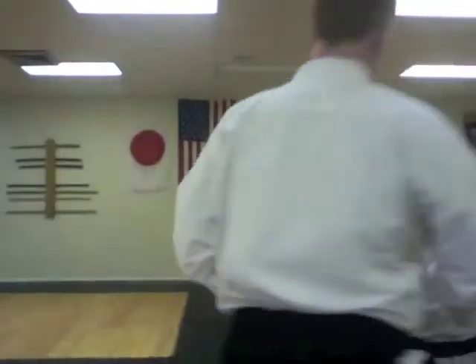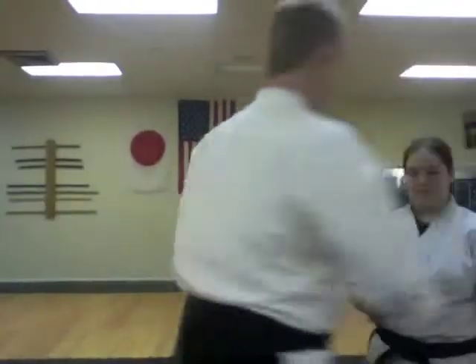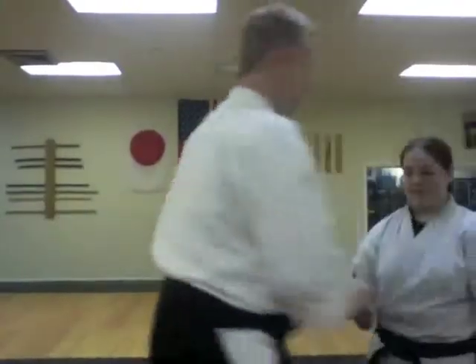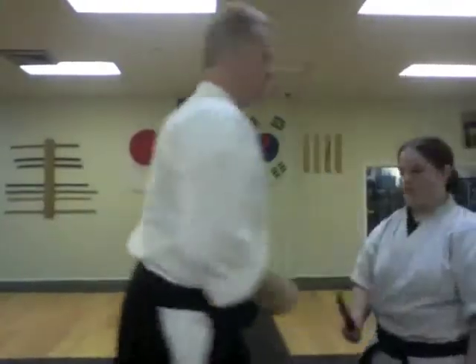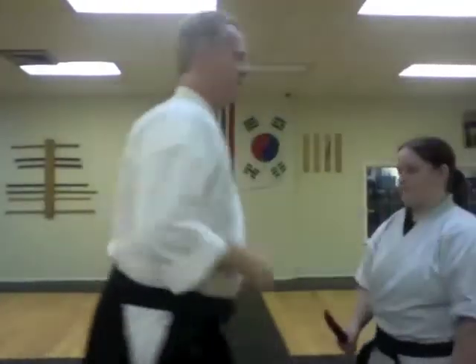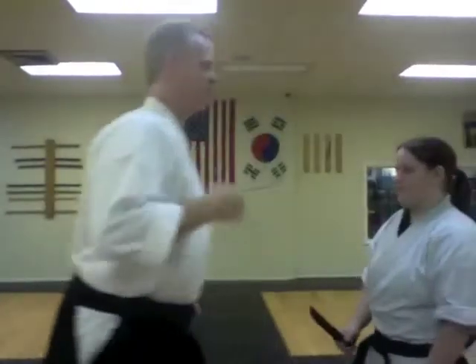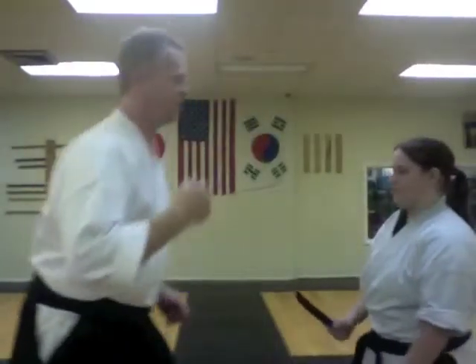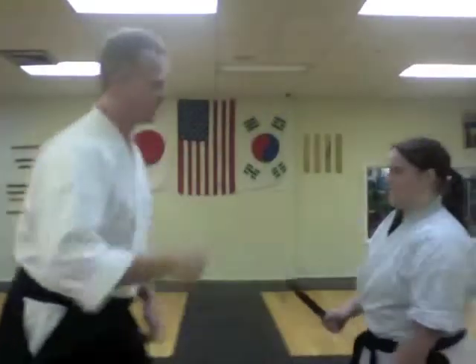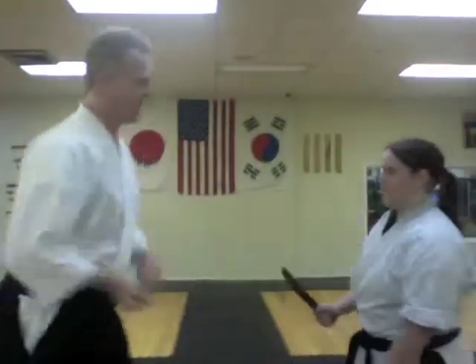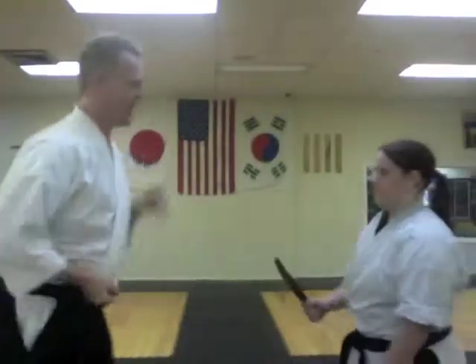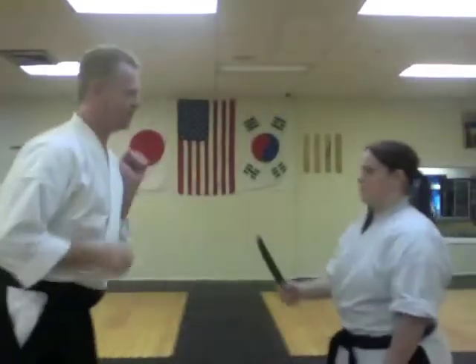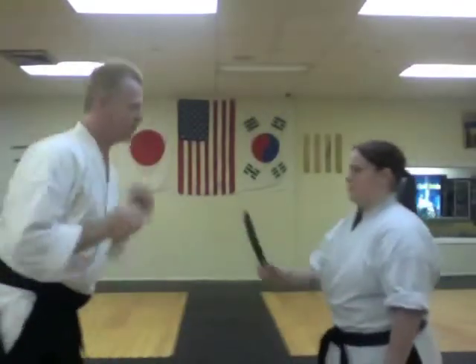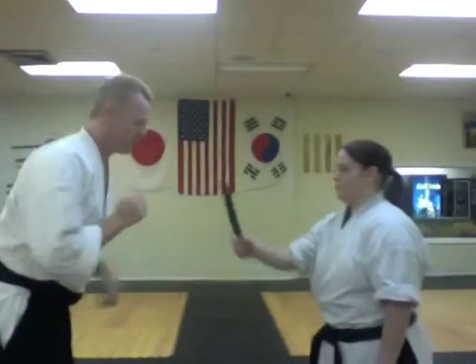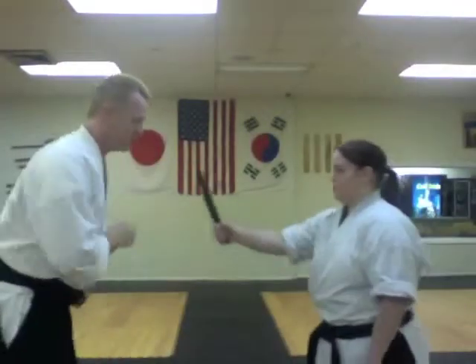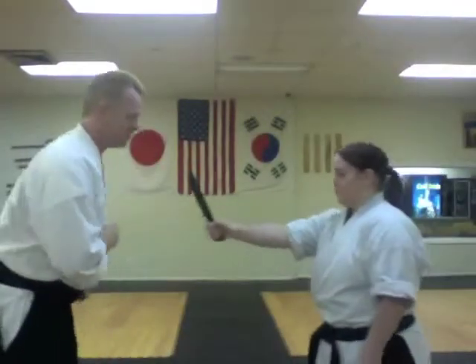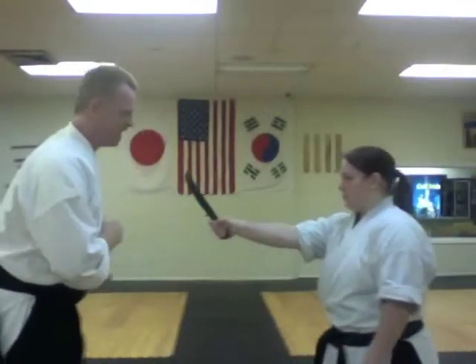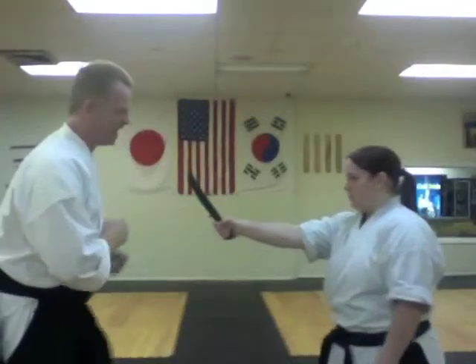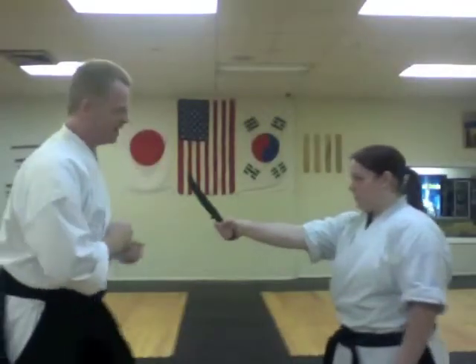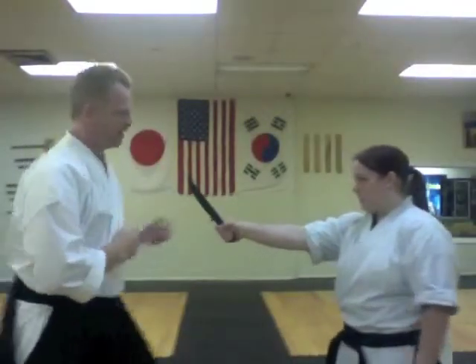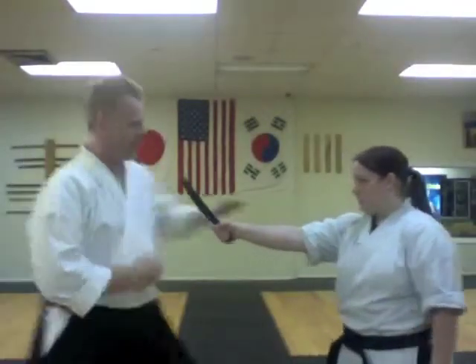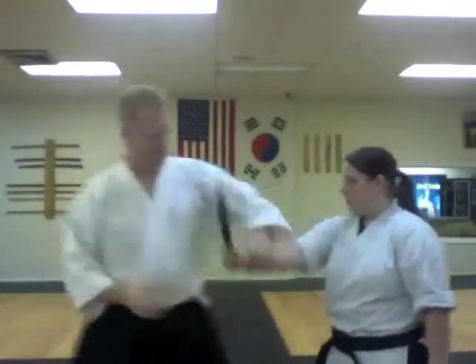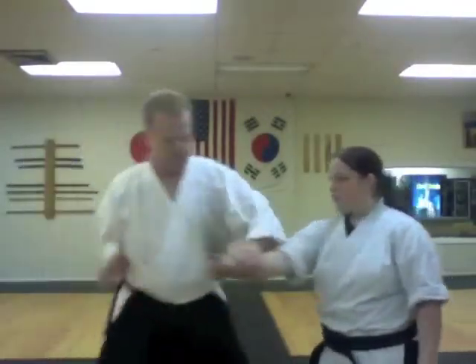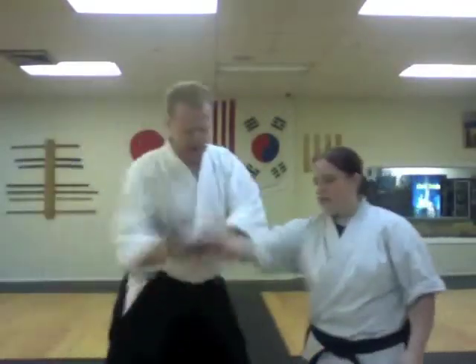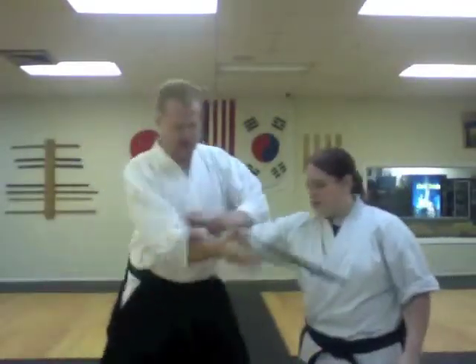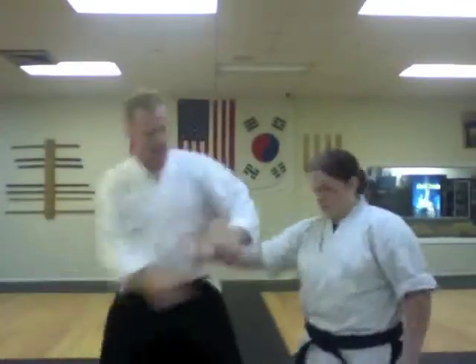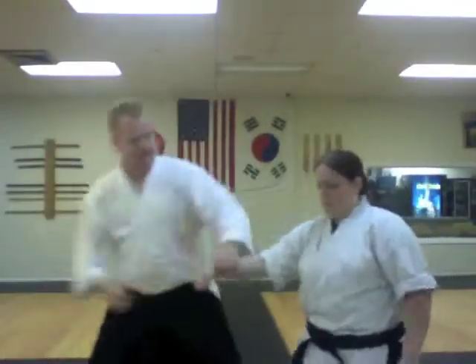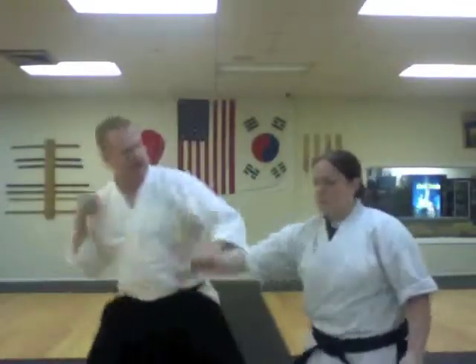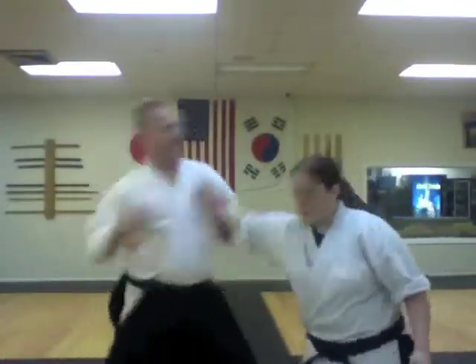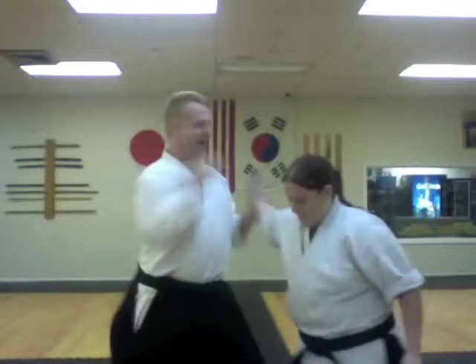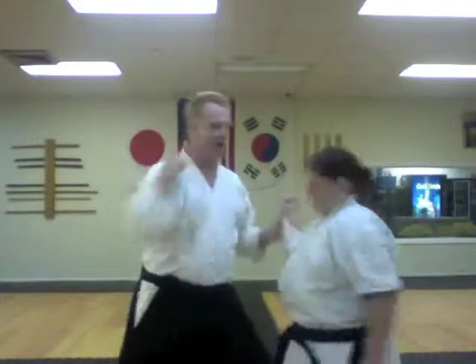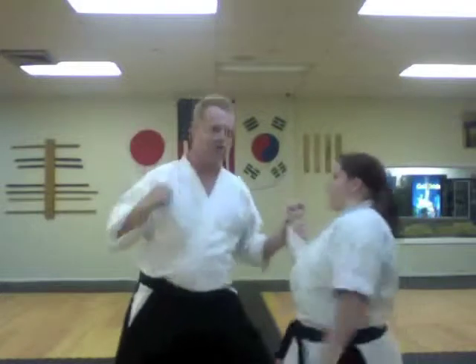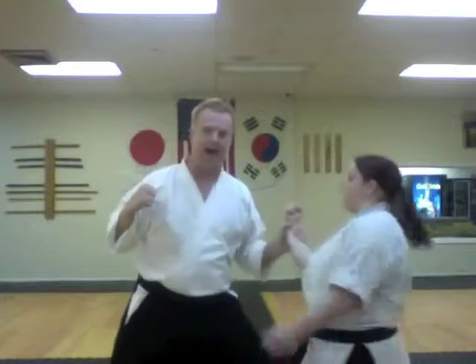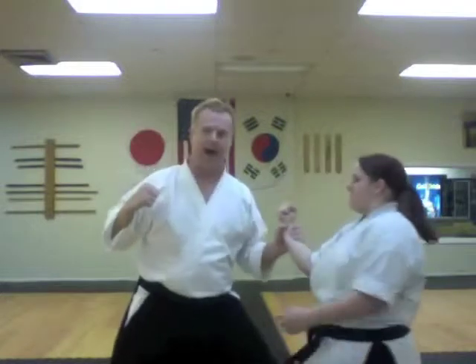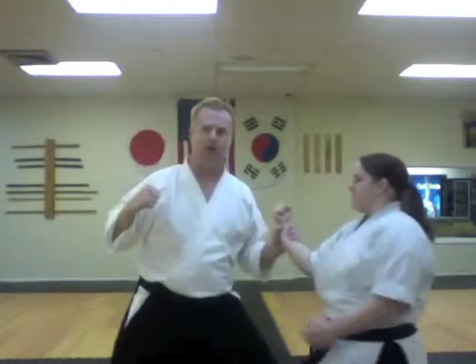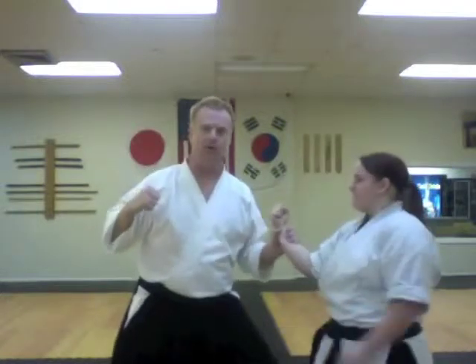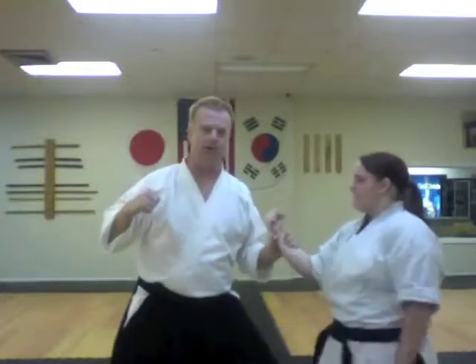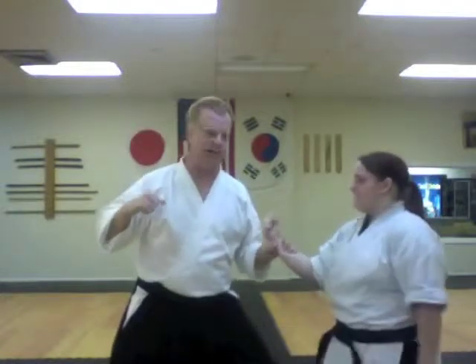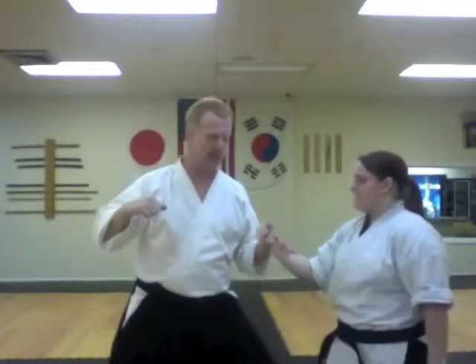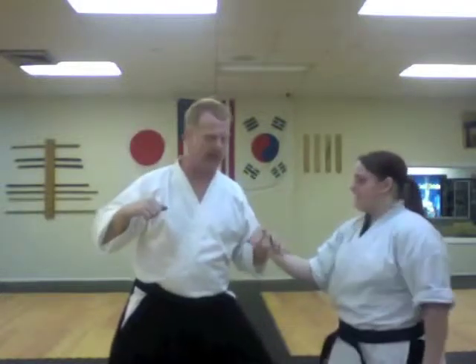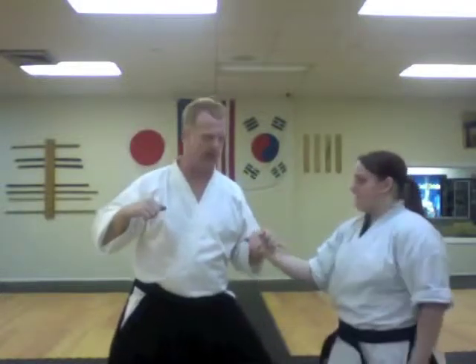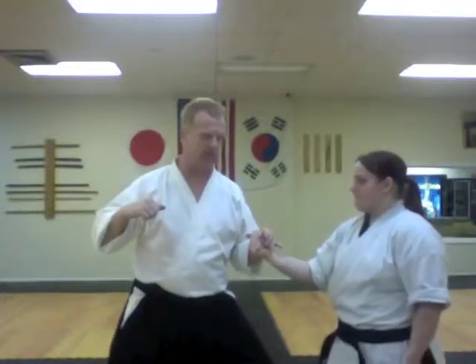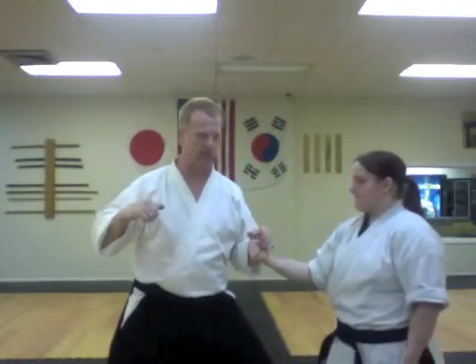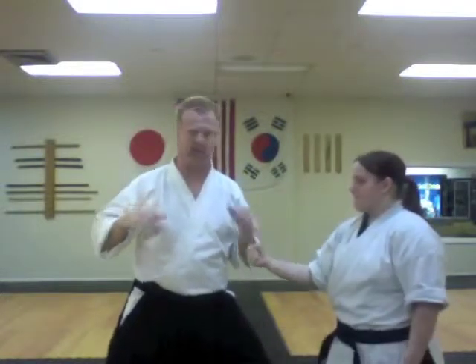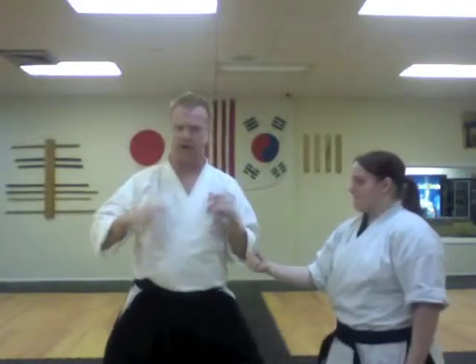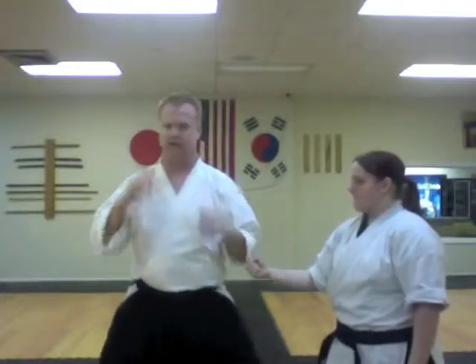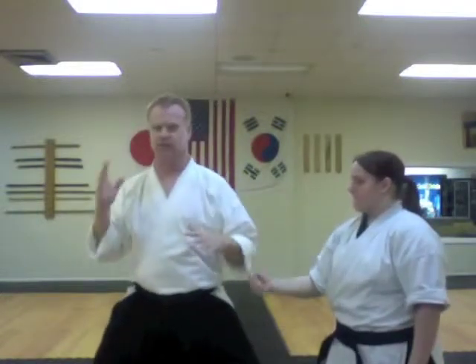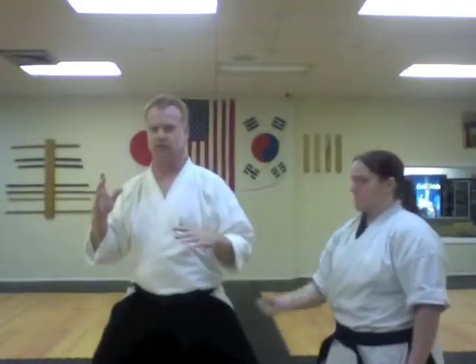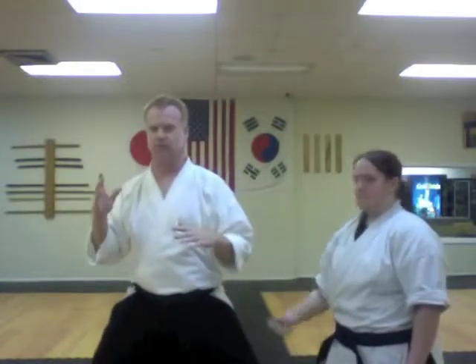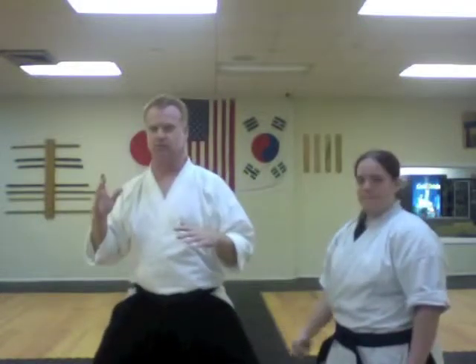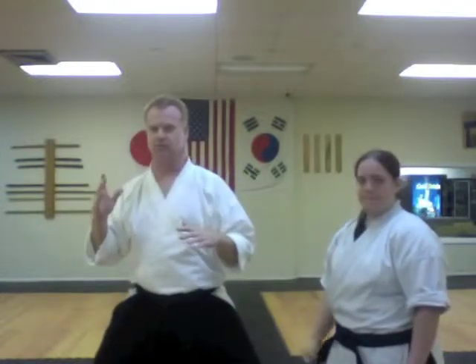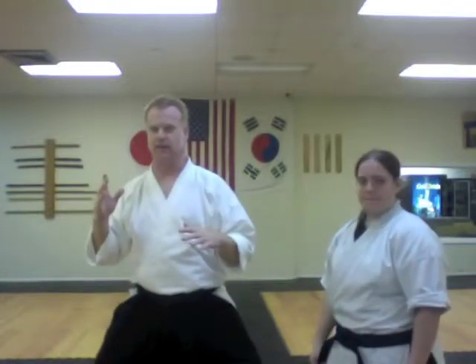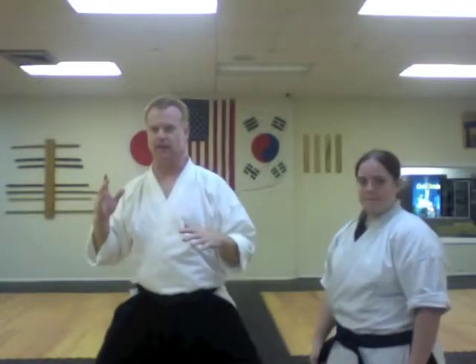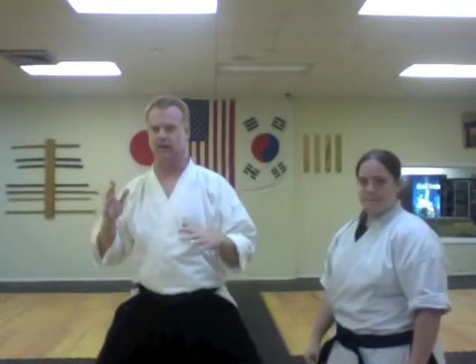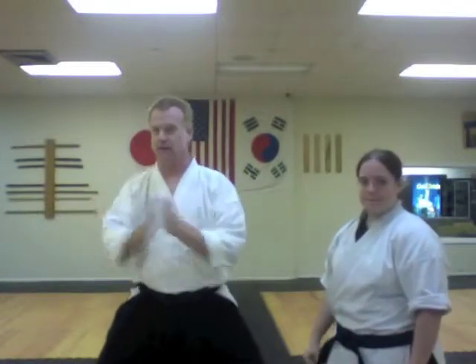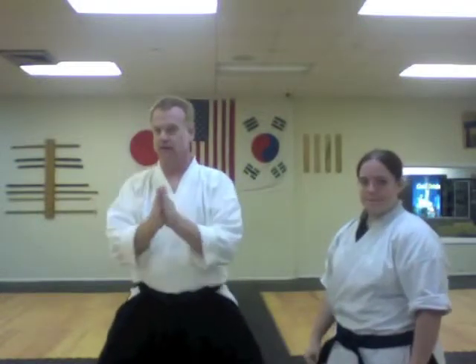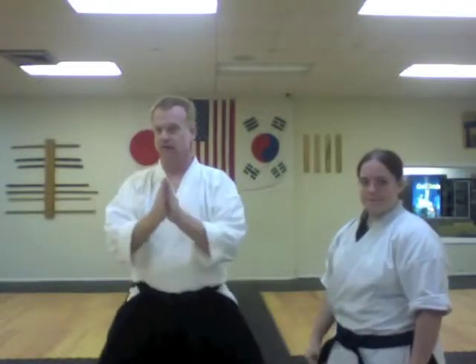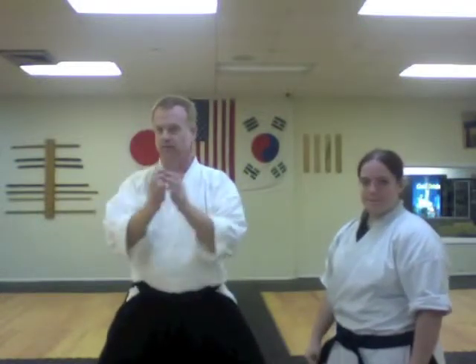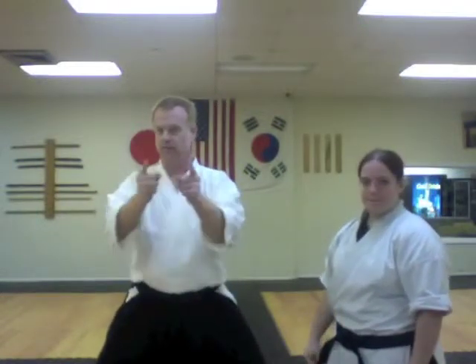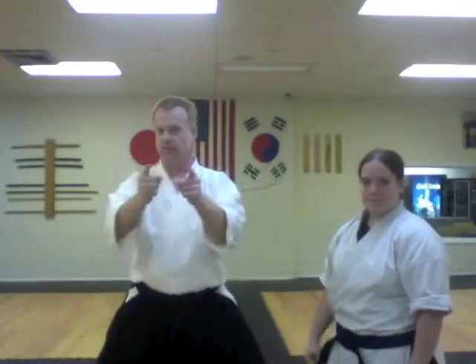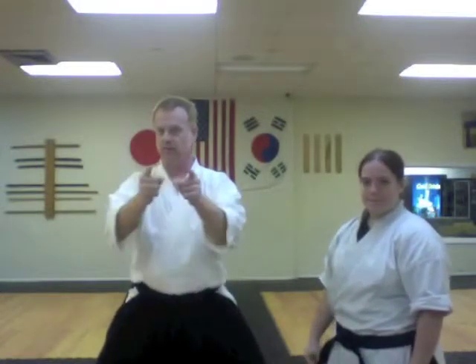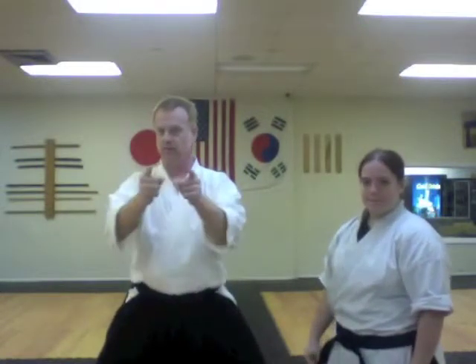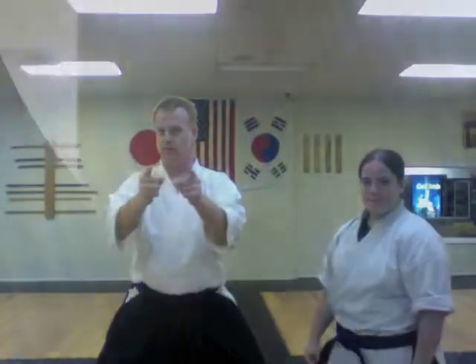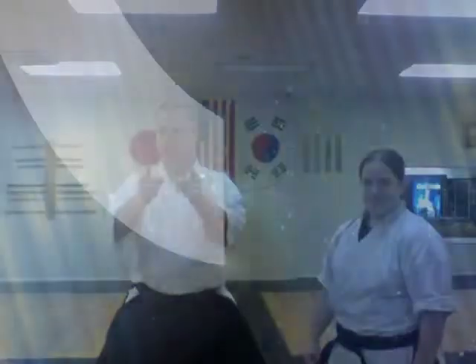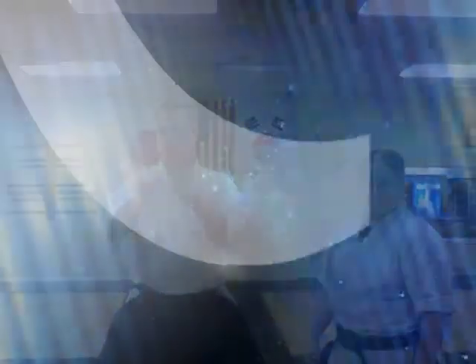So in real time: she comes in, I block, knock it out — pow! — come back with something else and then split.